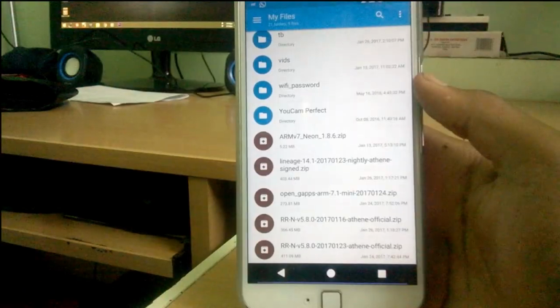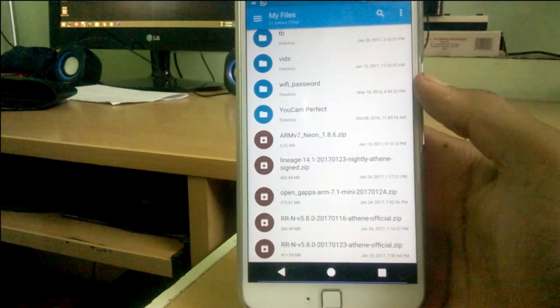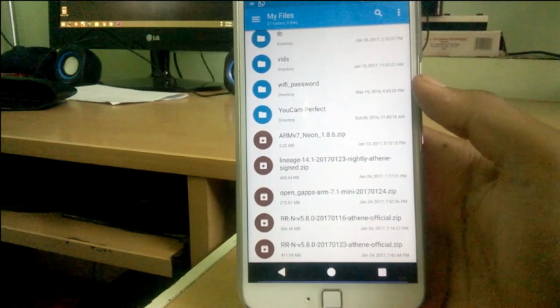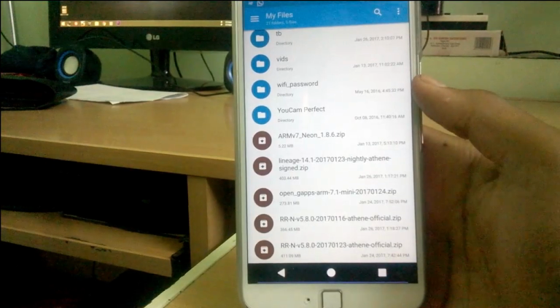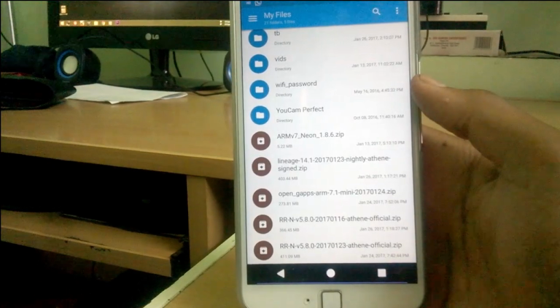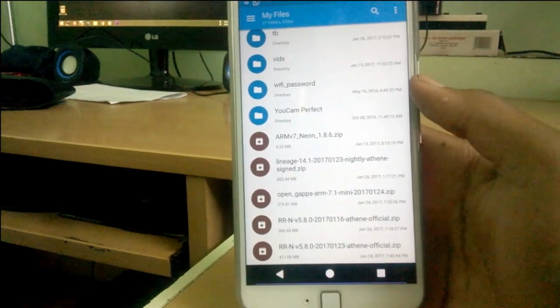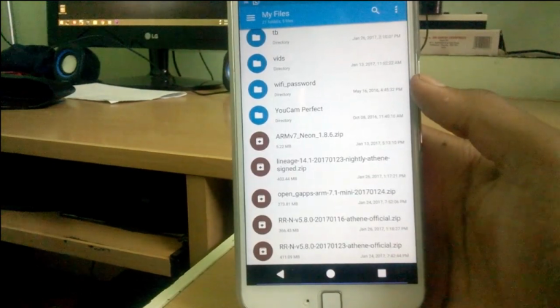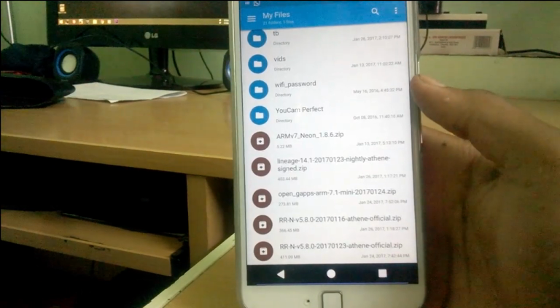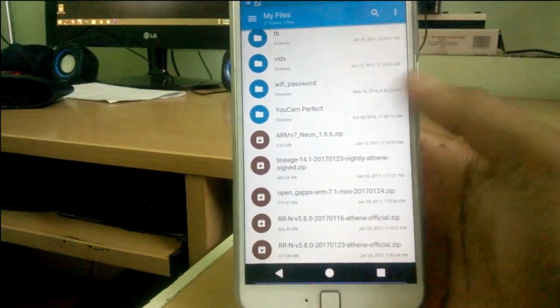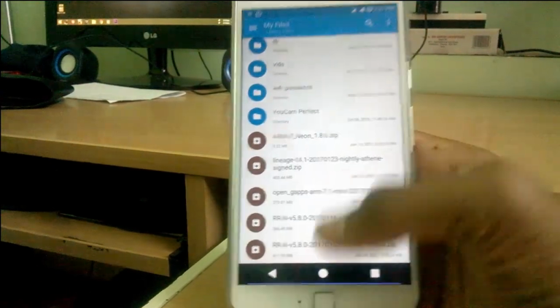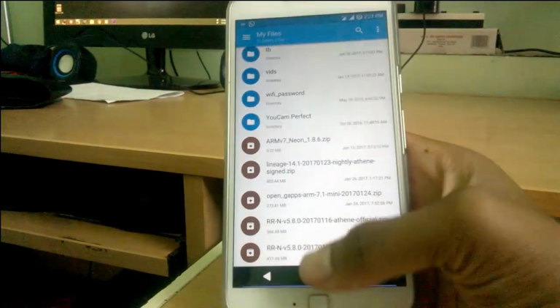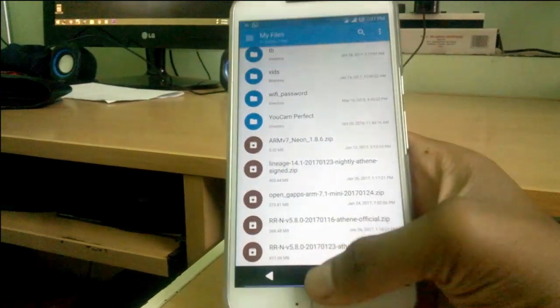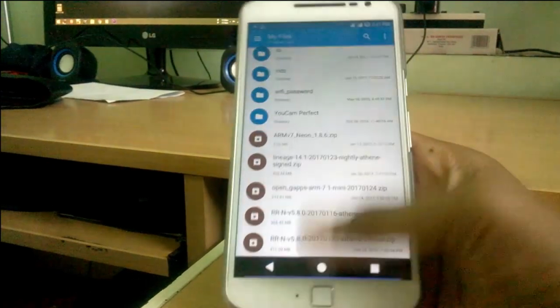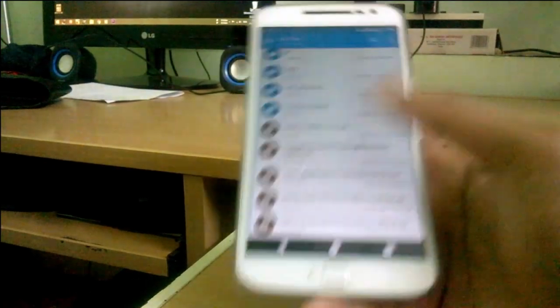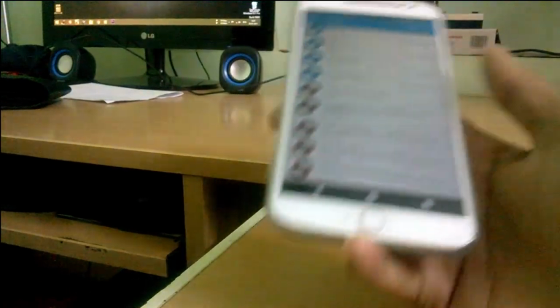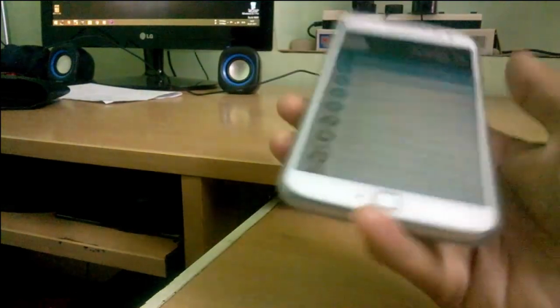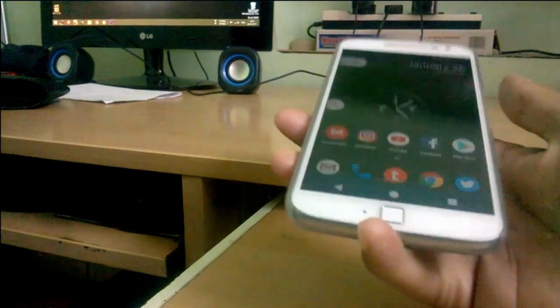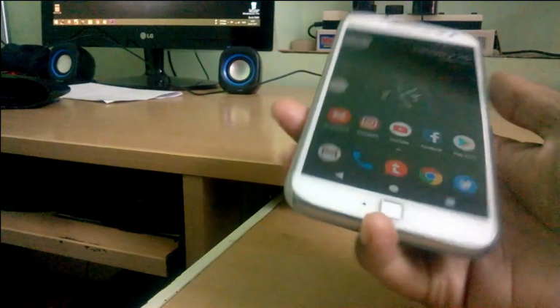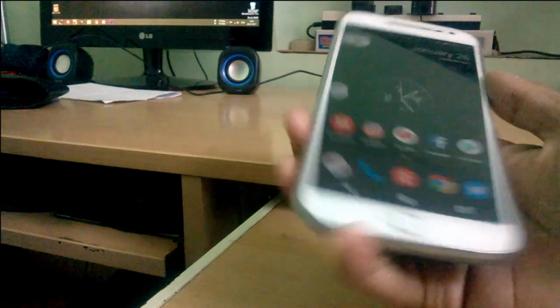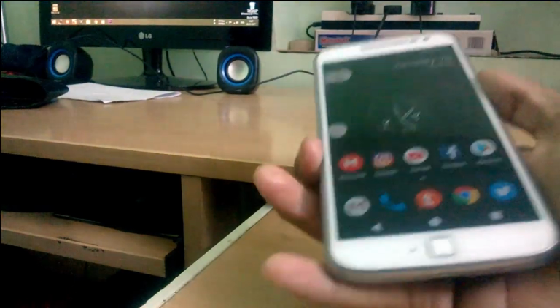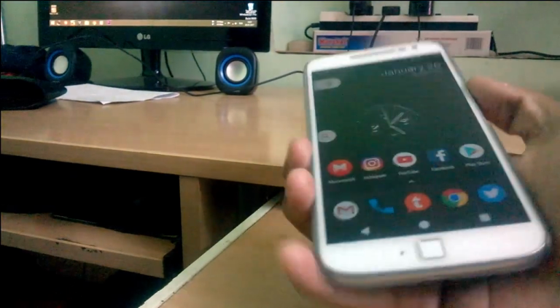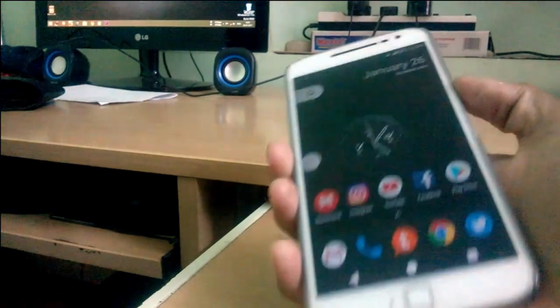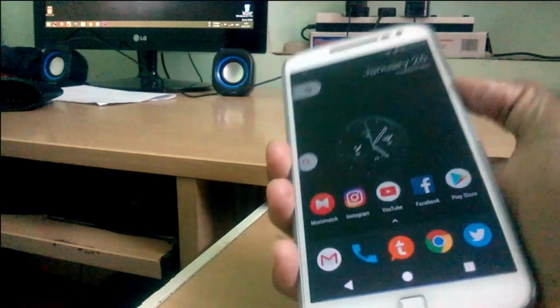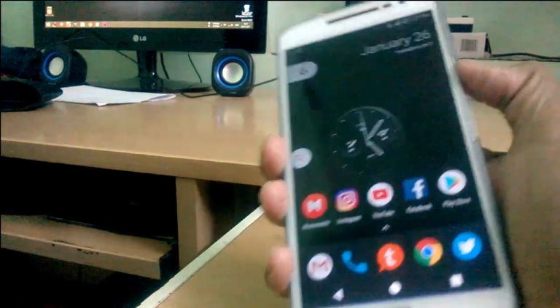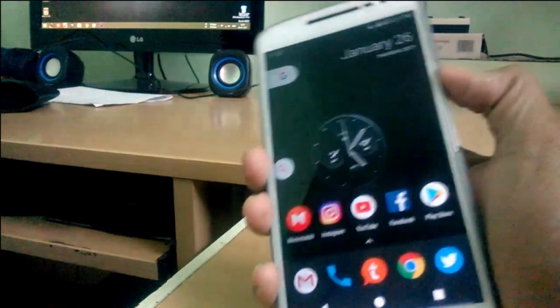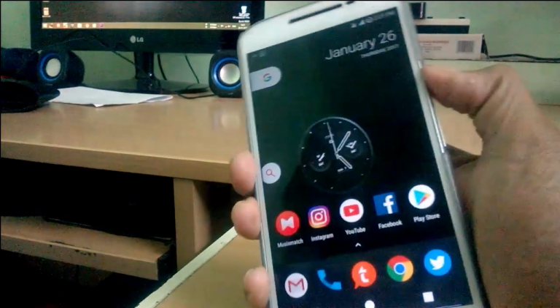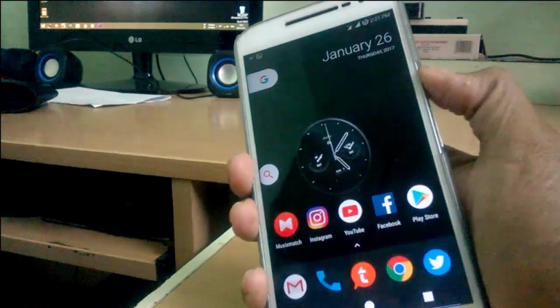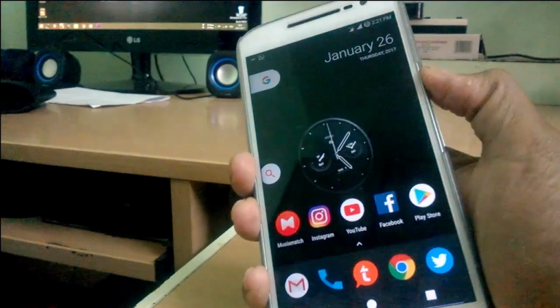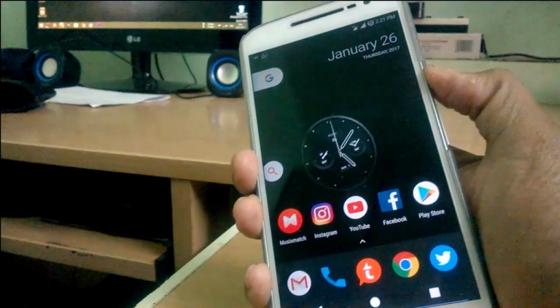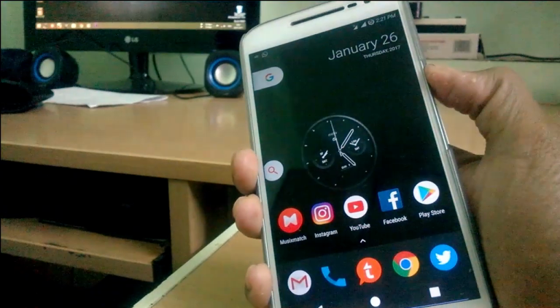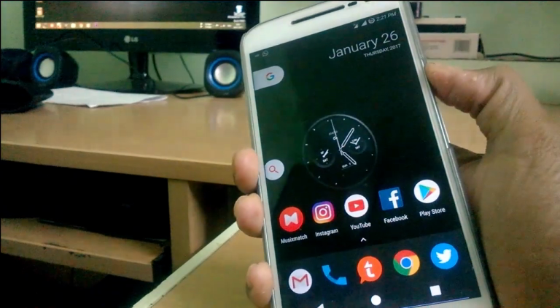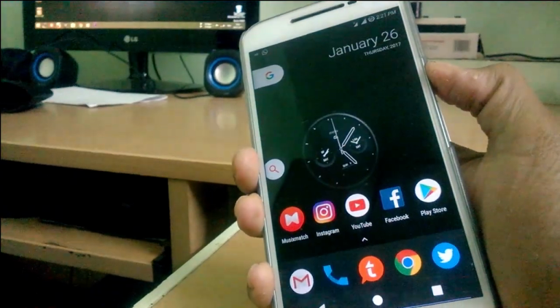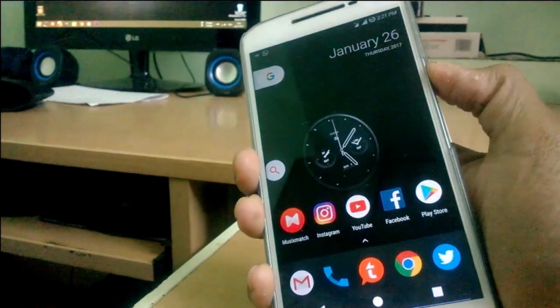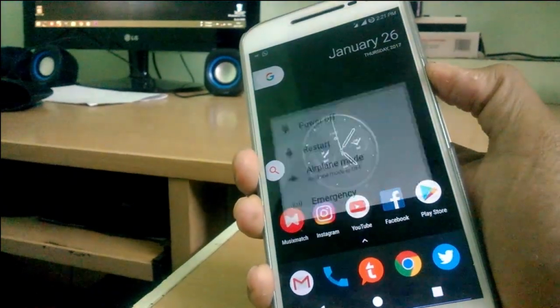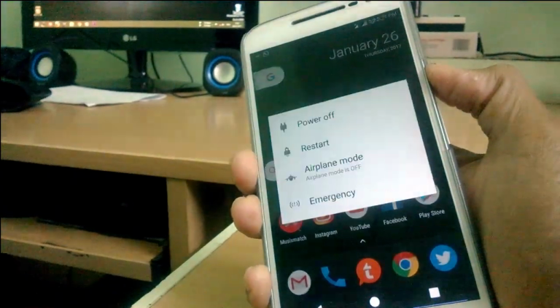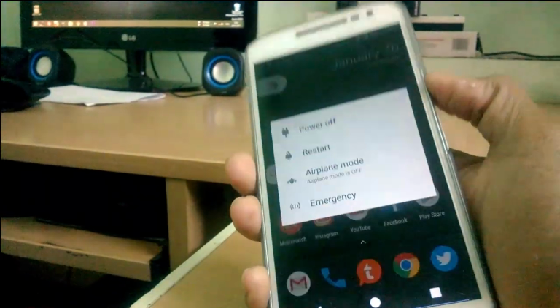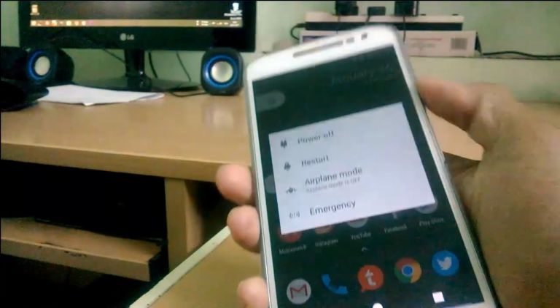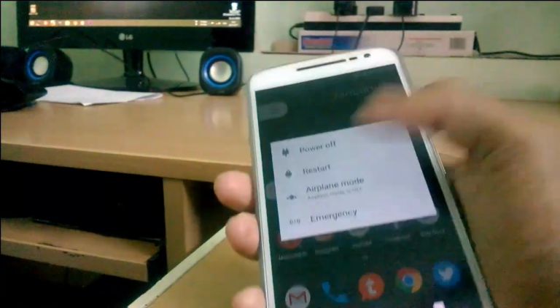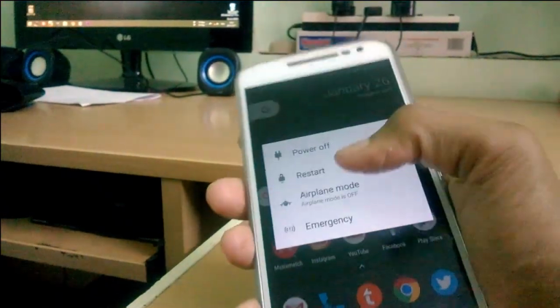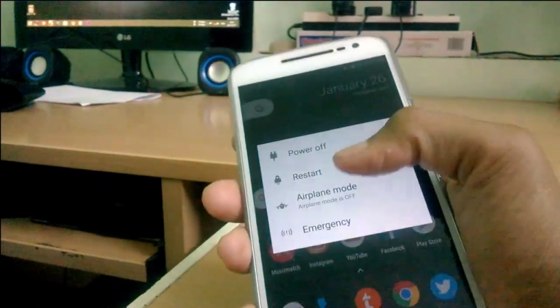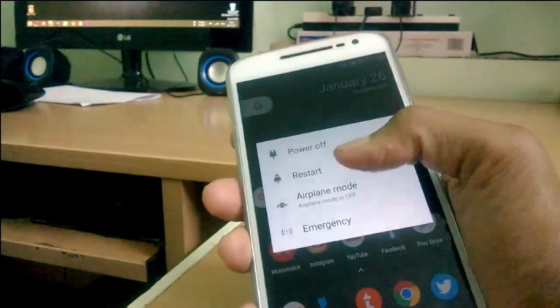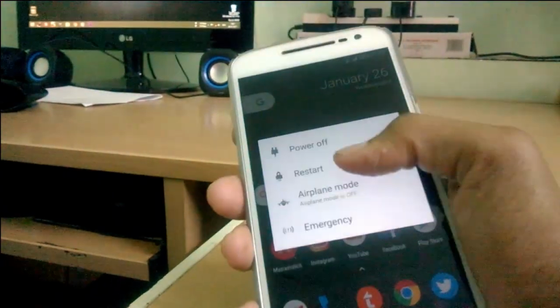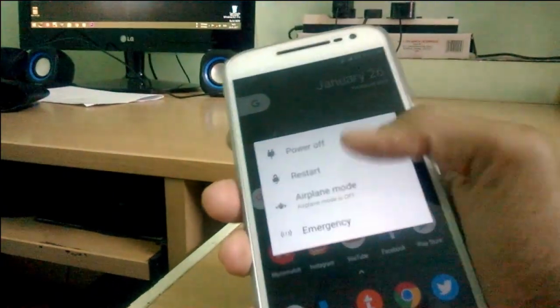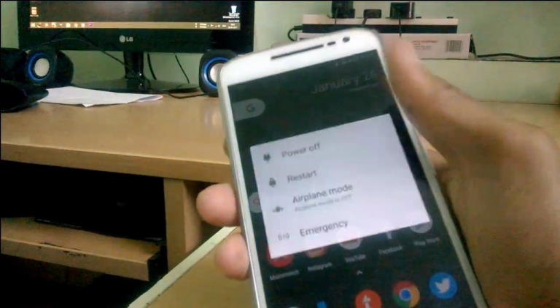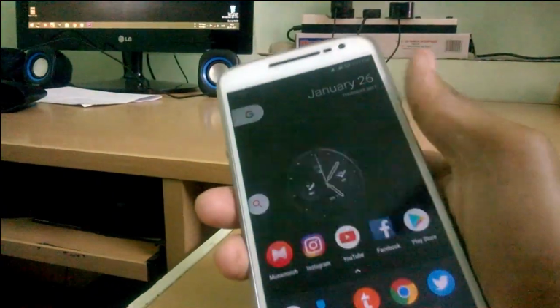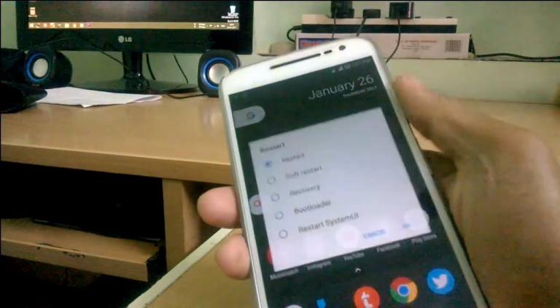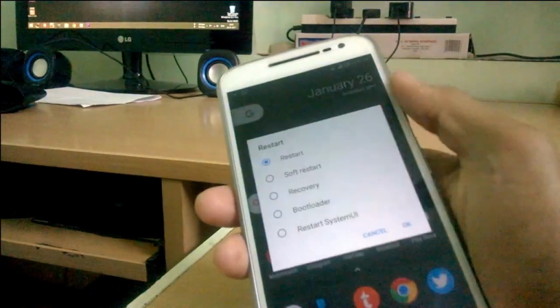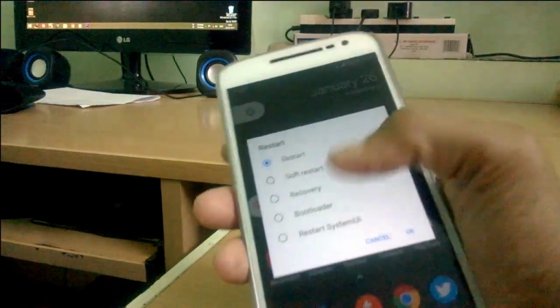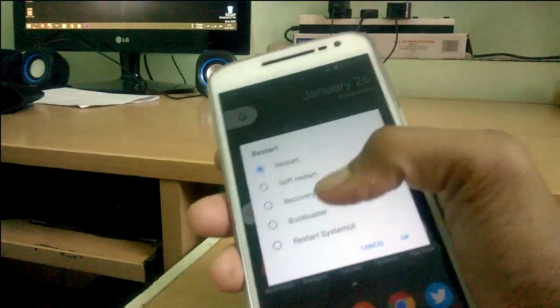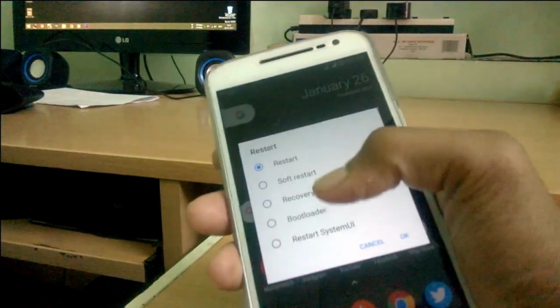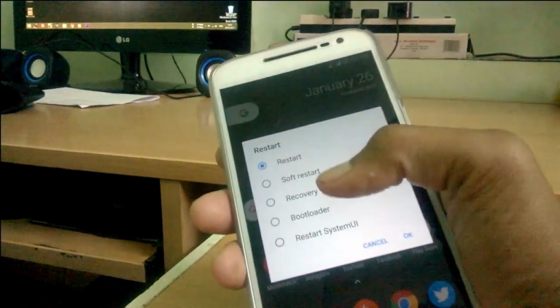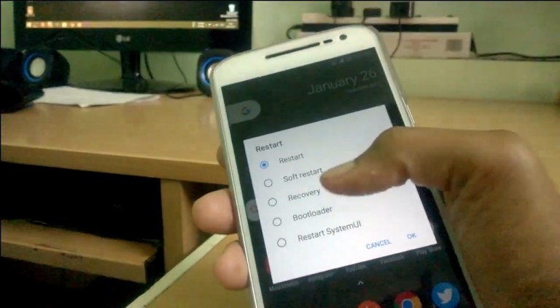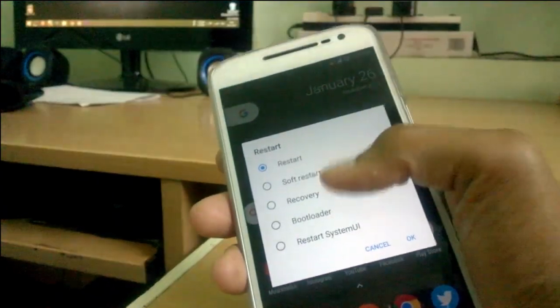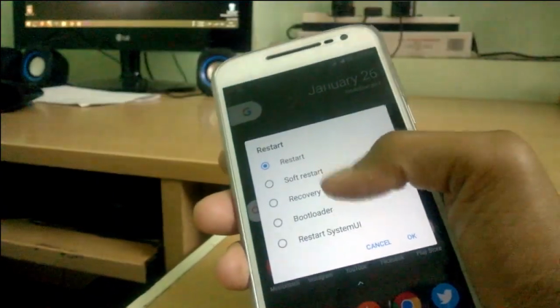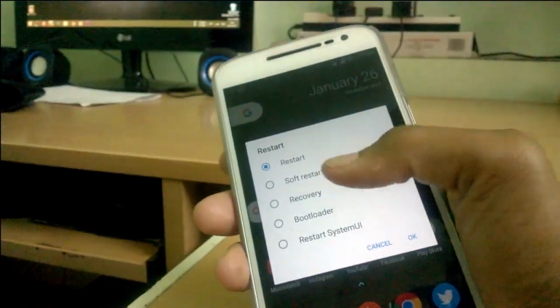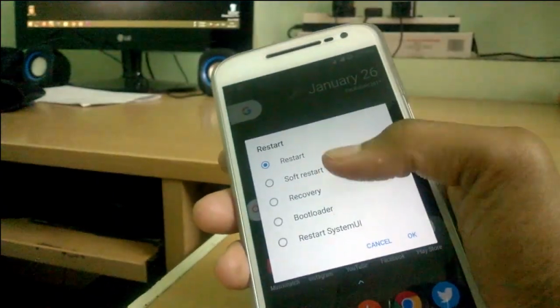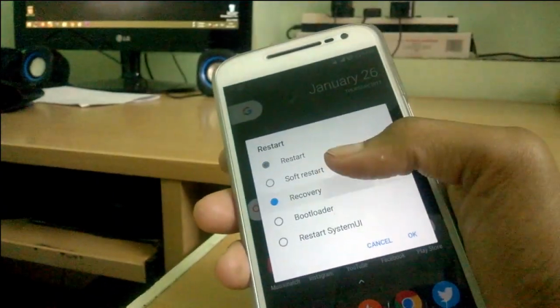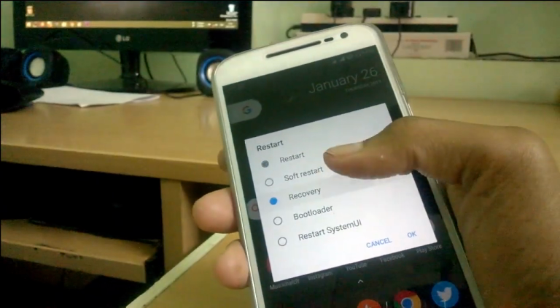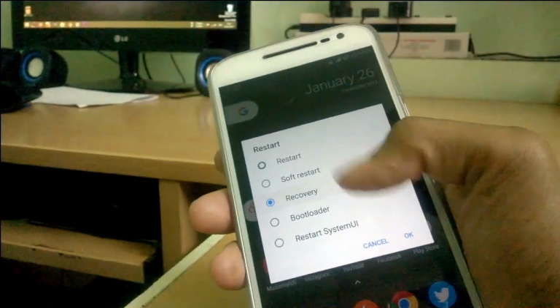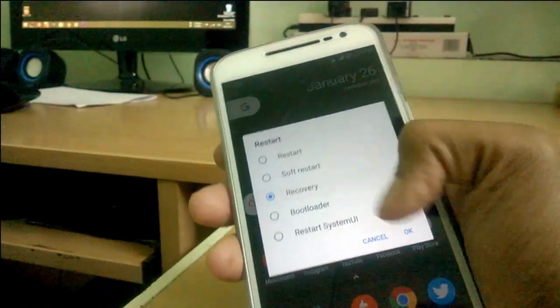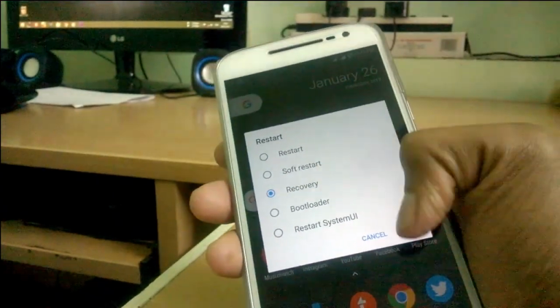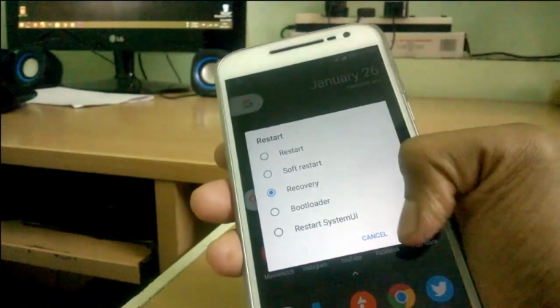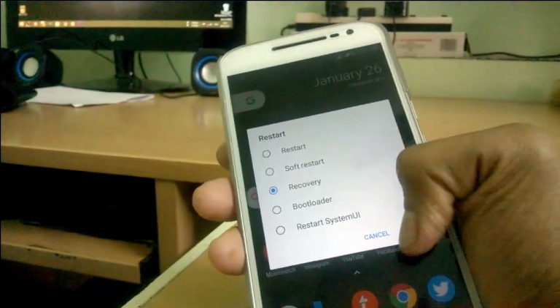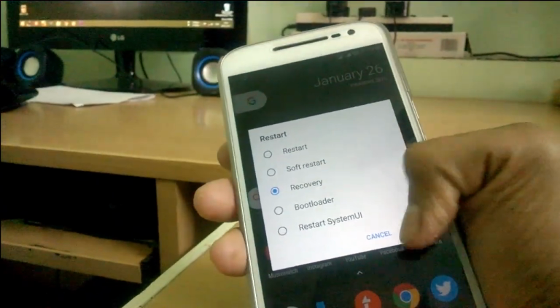Hello everyone, welcome to this new video. Today we will flash LineageOS on Moto G4 Plus.